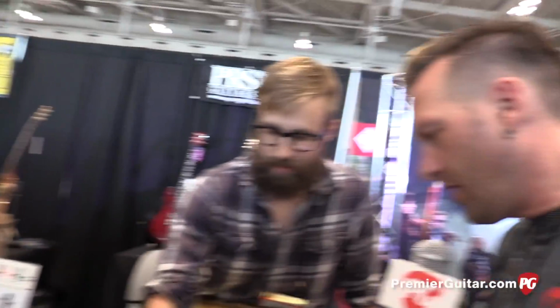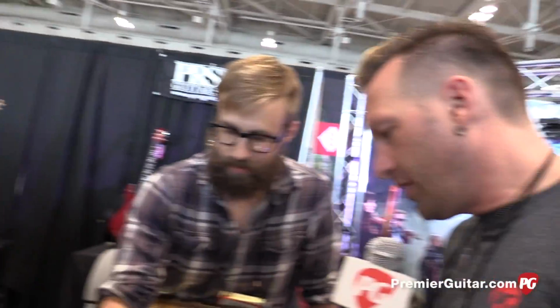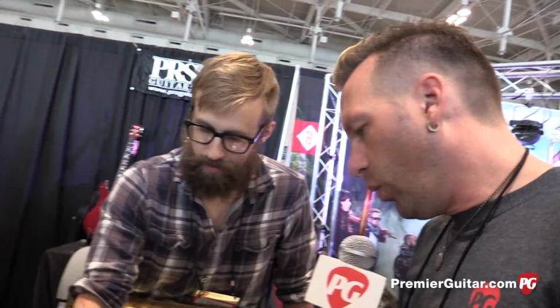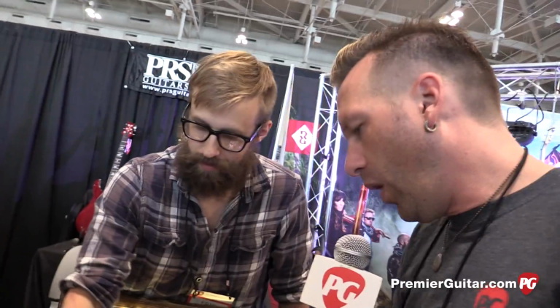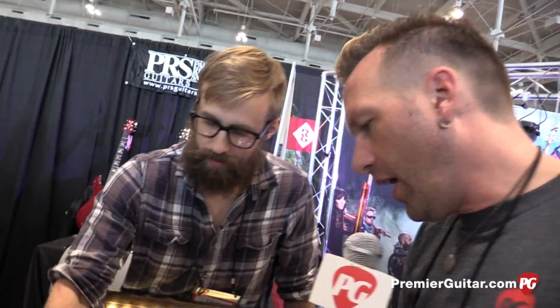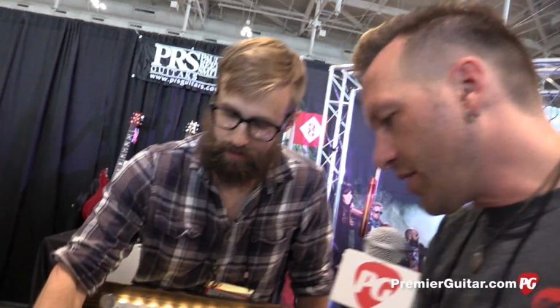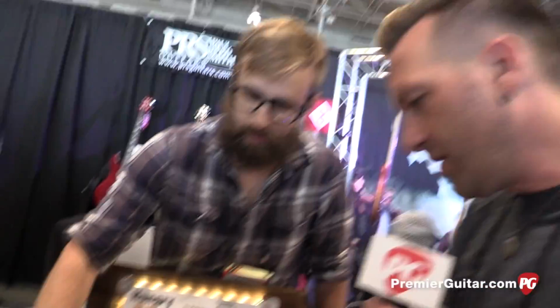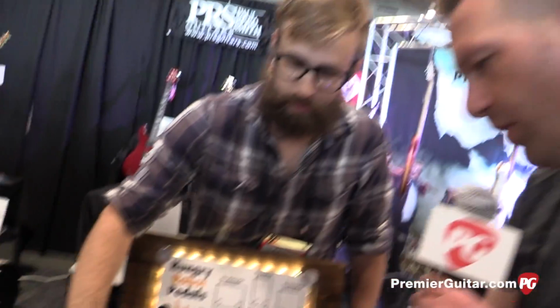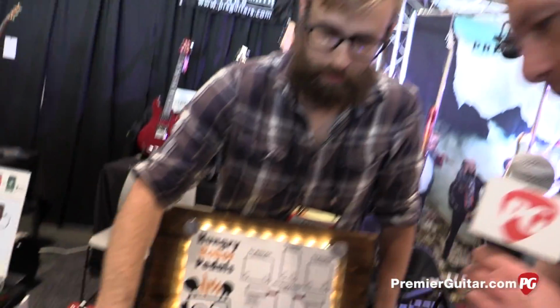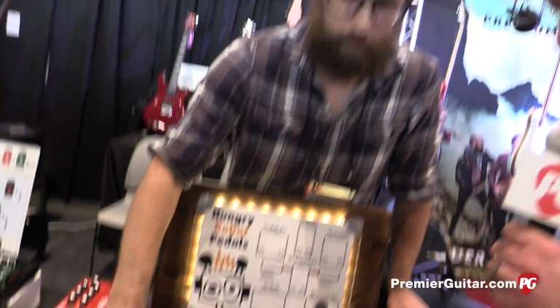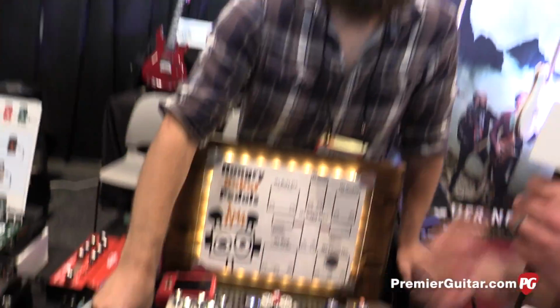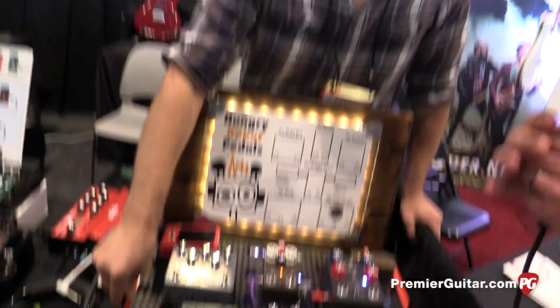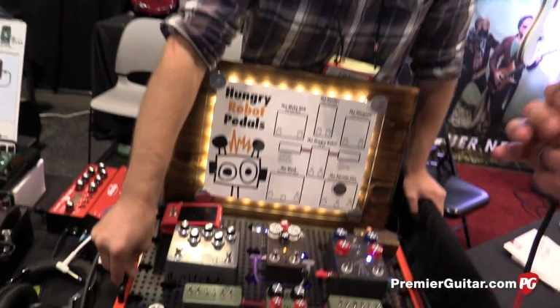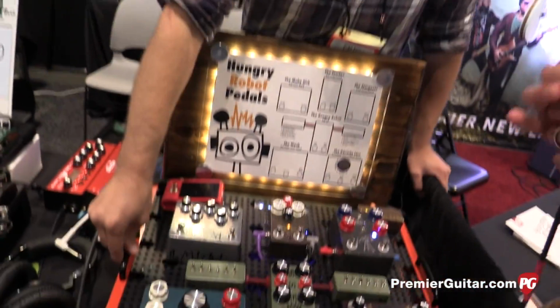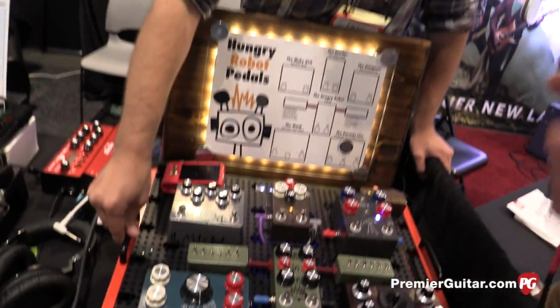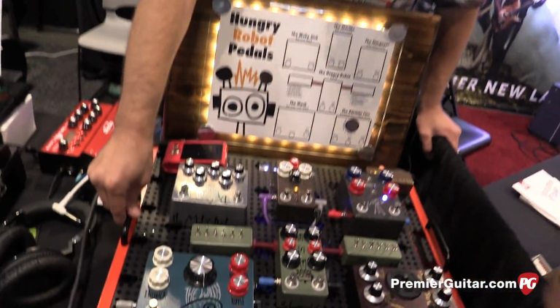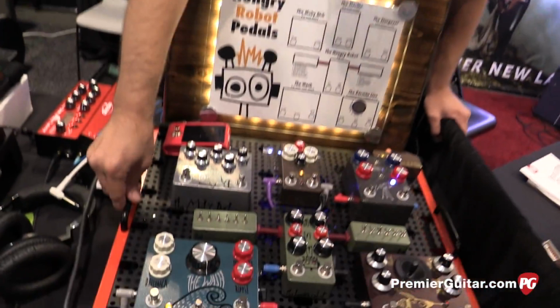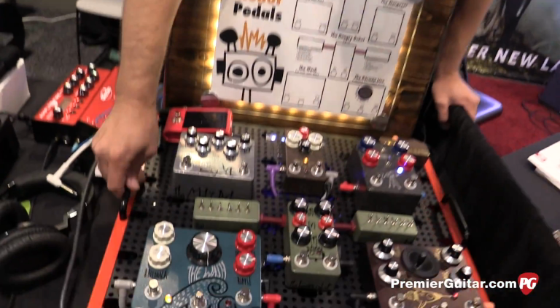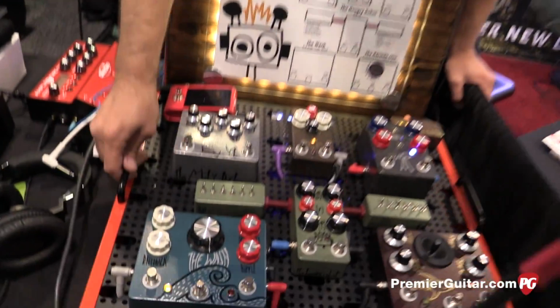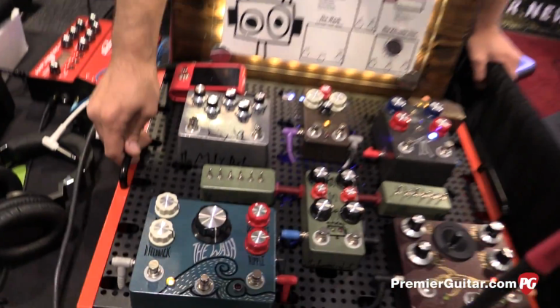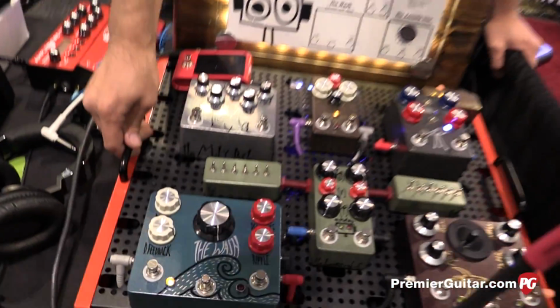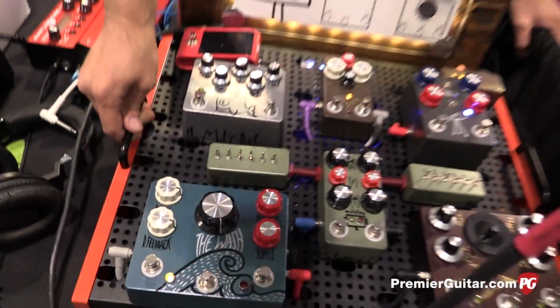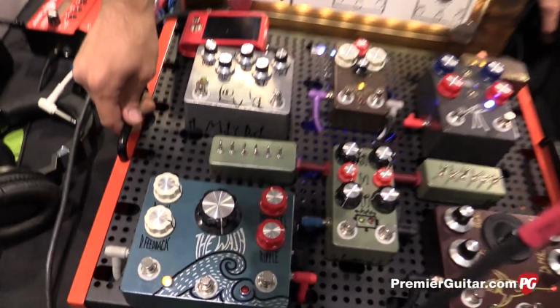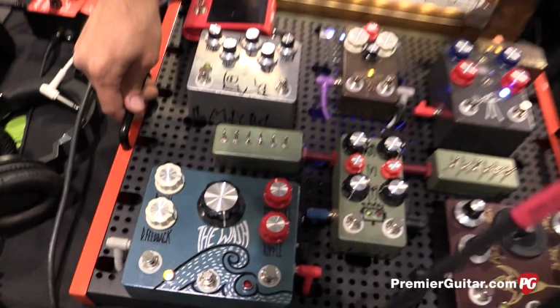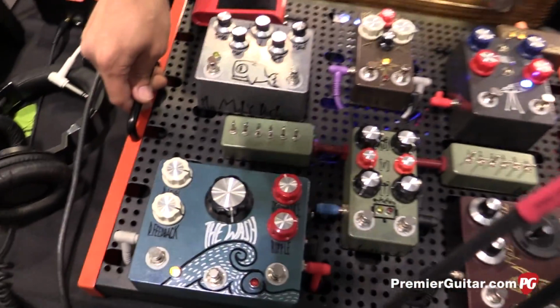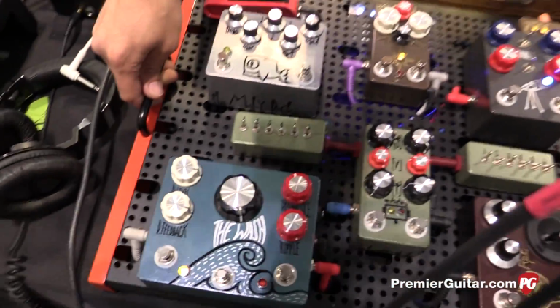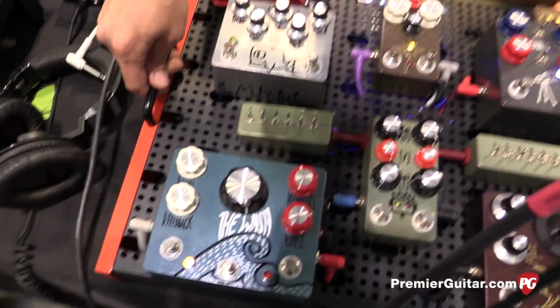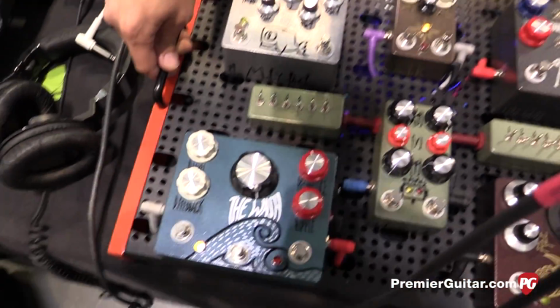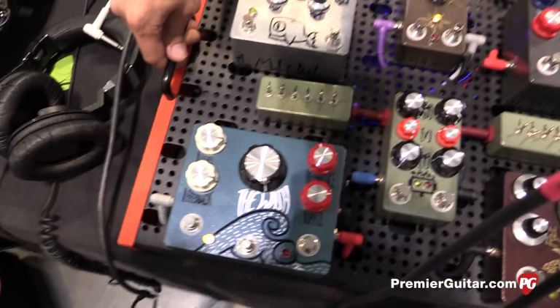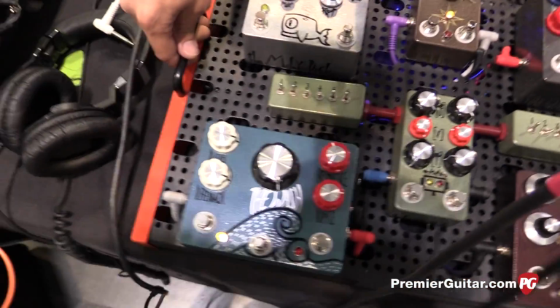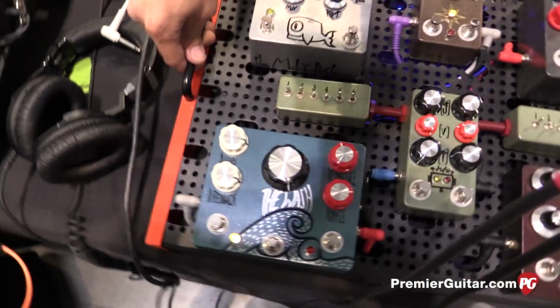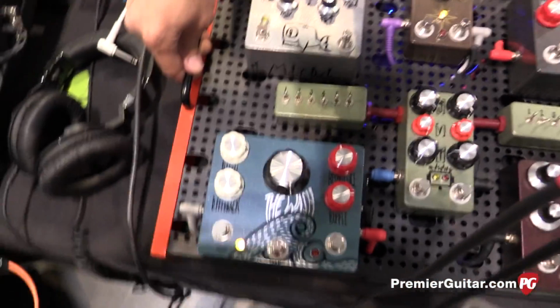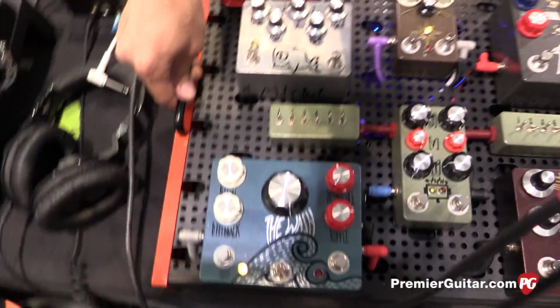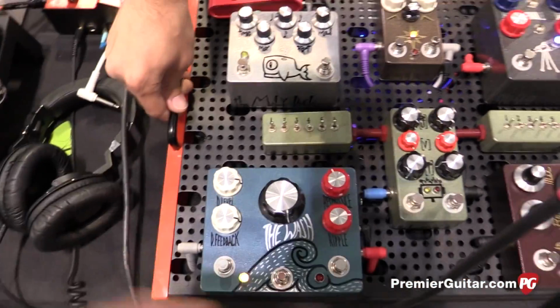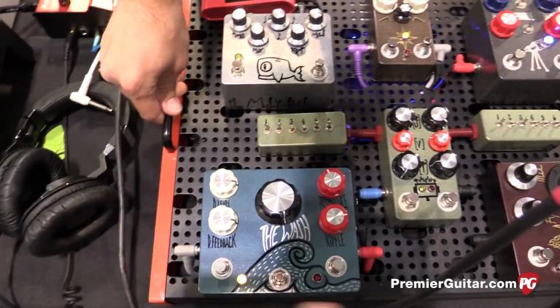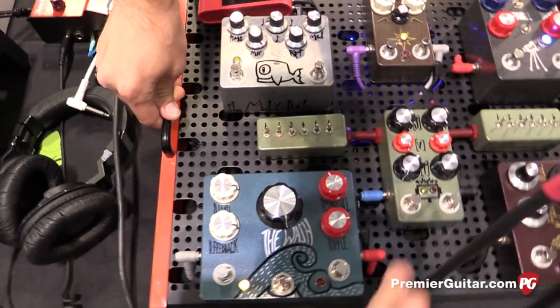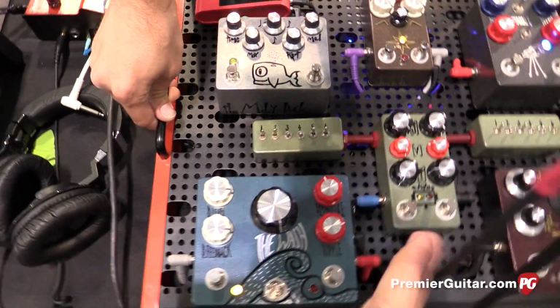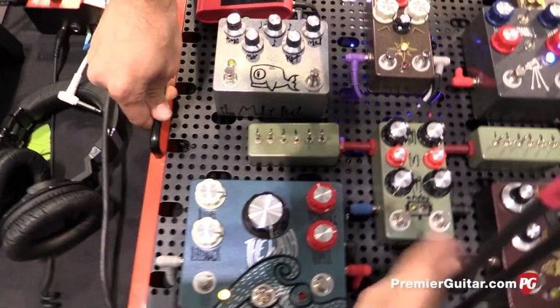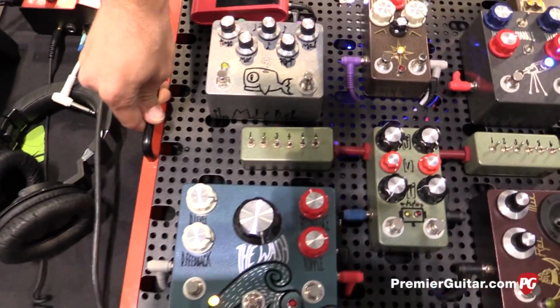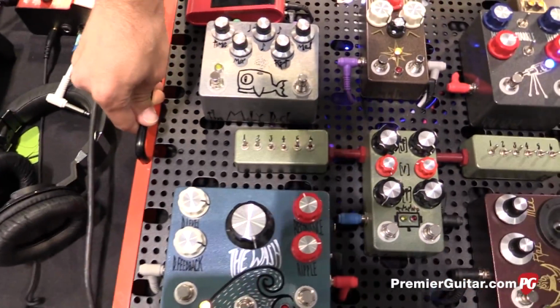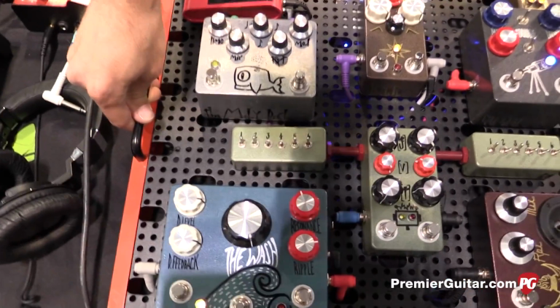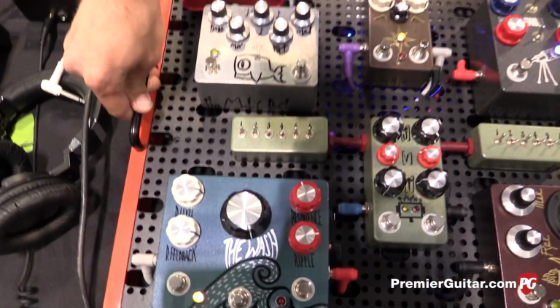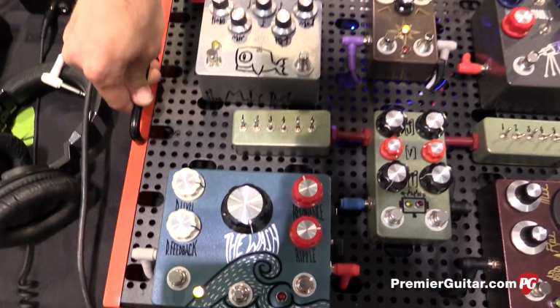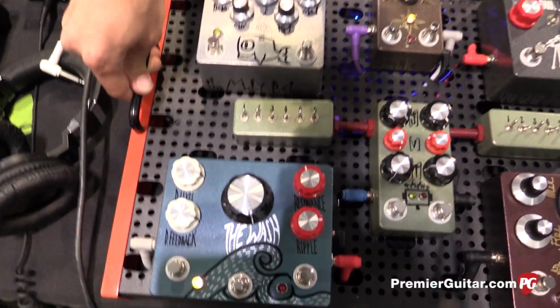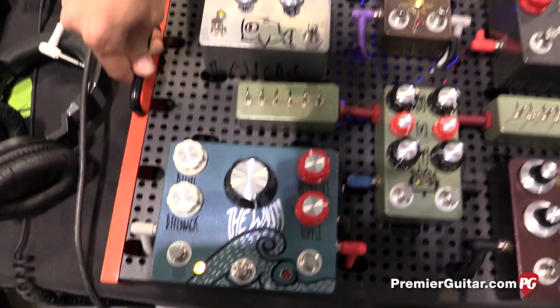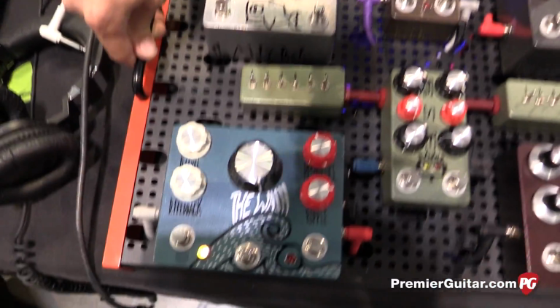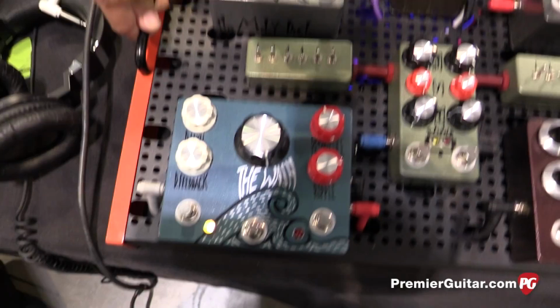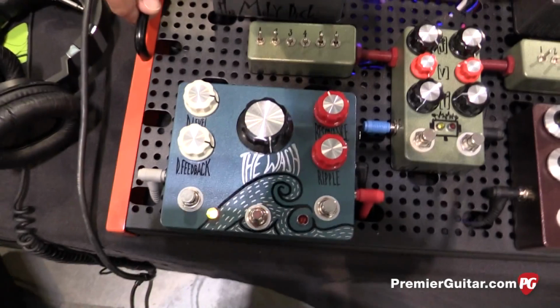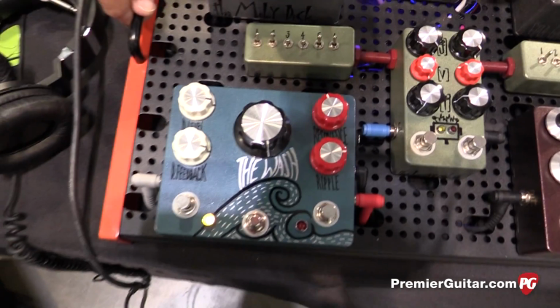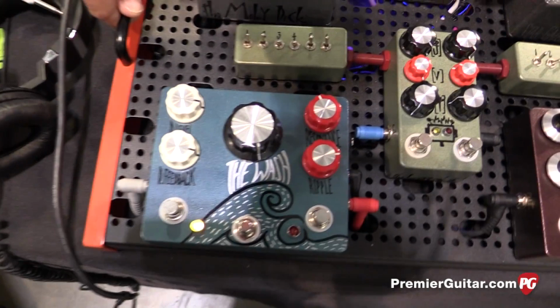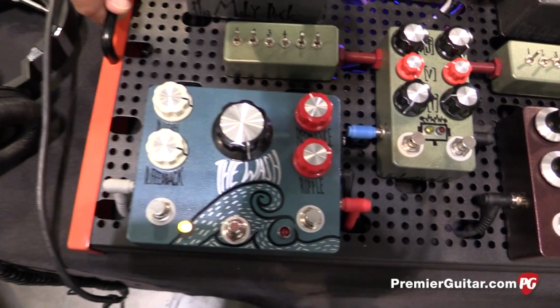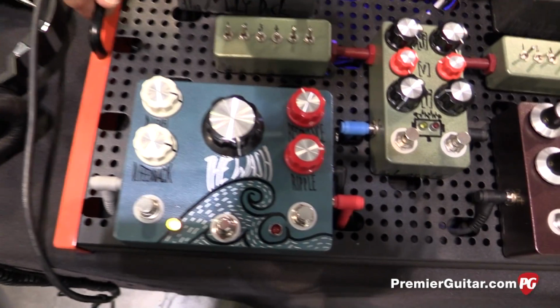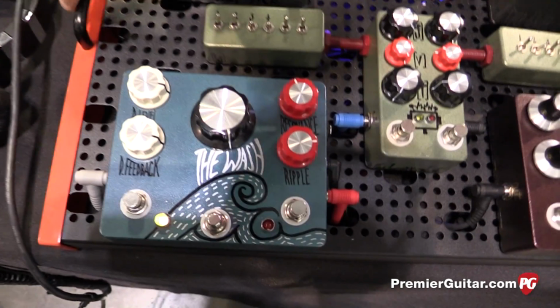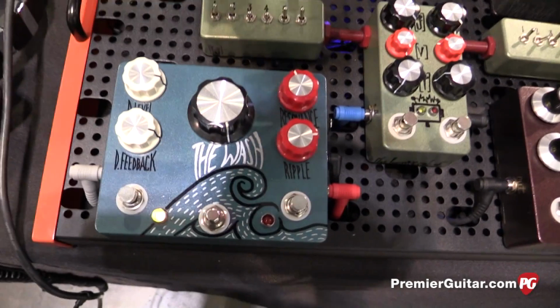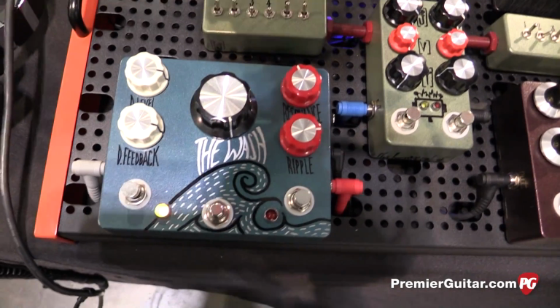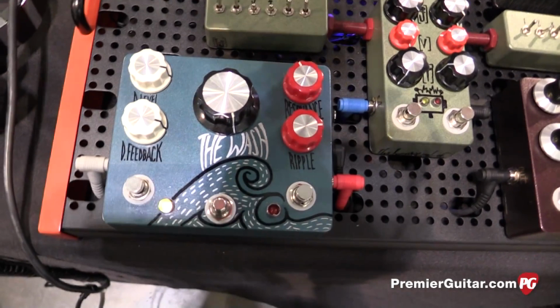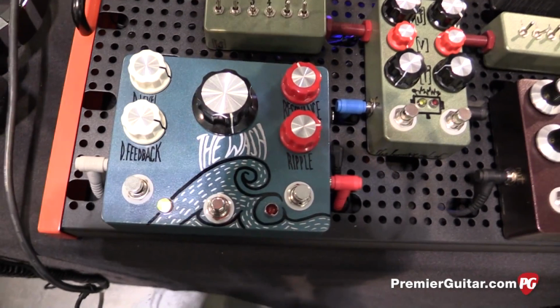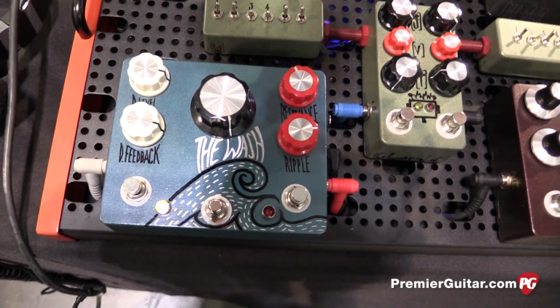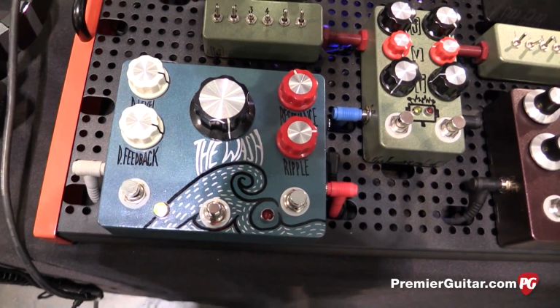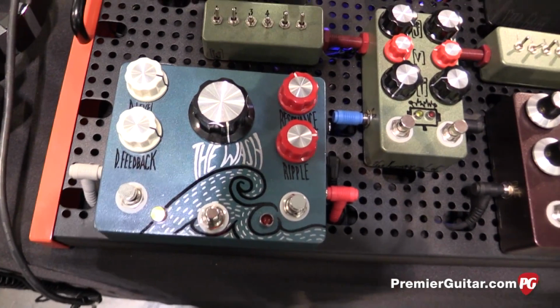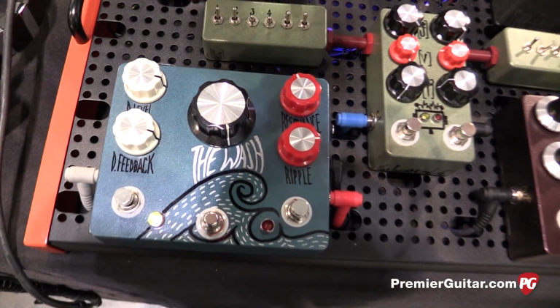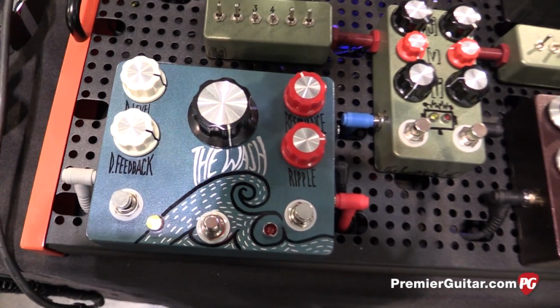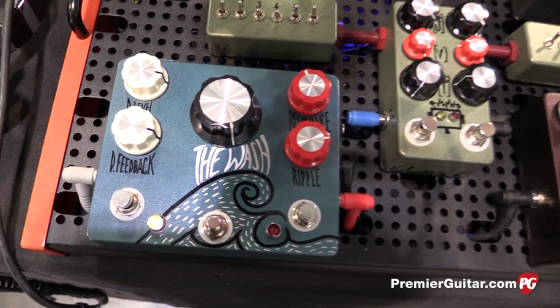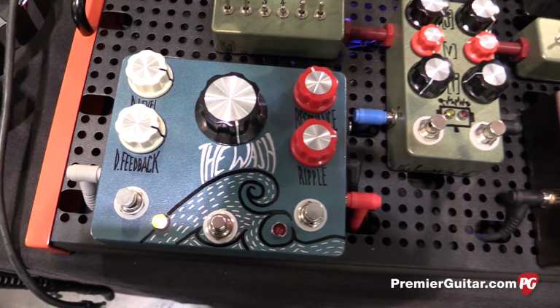The Wash is what we heard coming in. Tell us about it. Is it an analog delay? It's not analog, it's digital, but it's got an analog signal path.